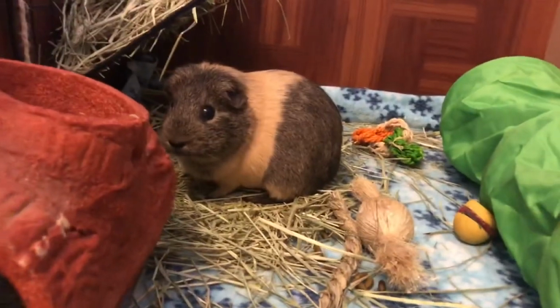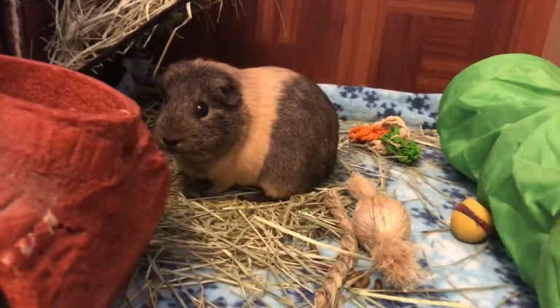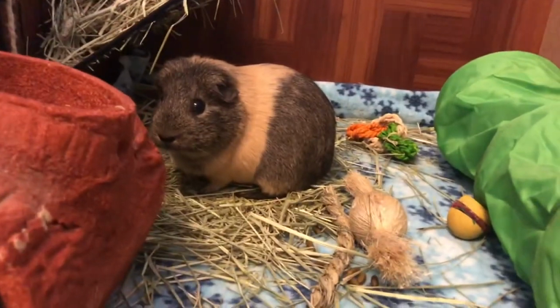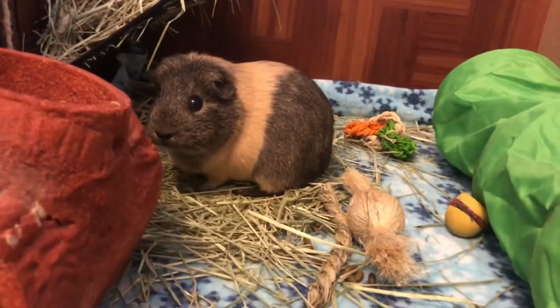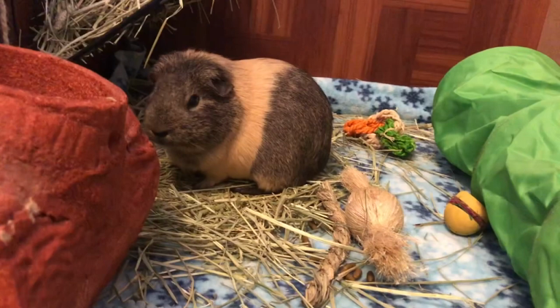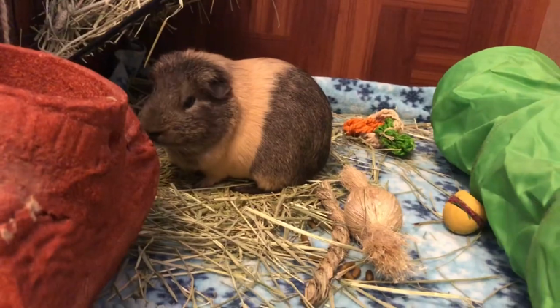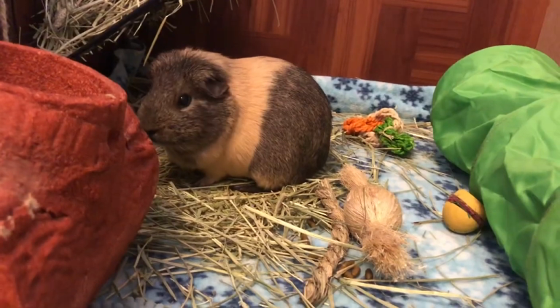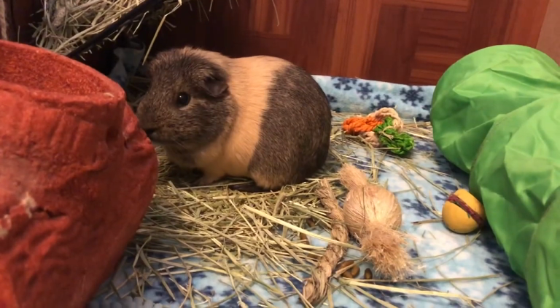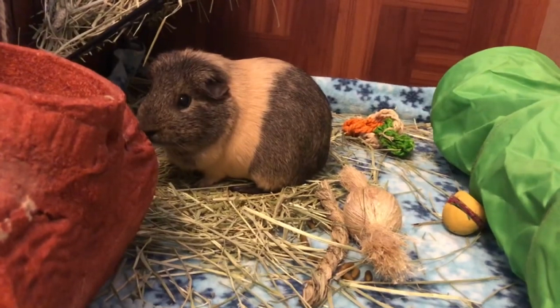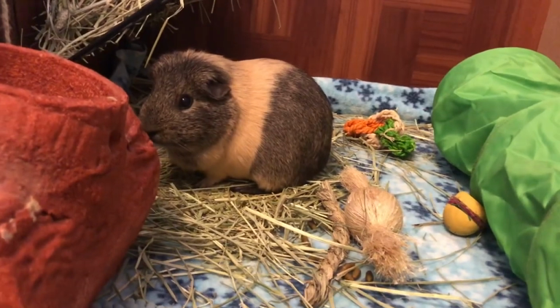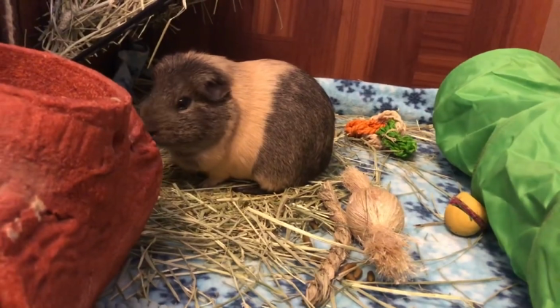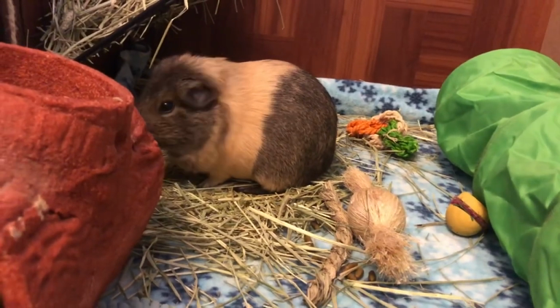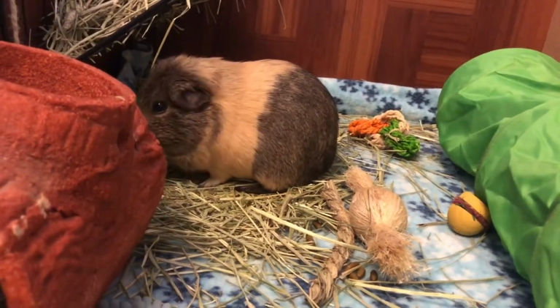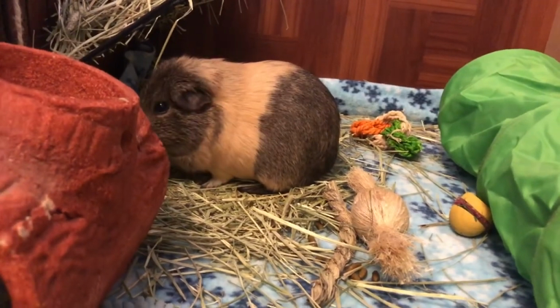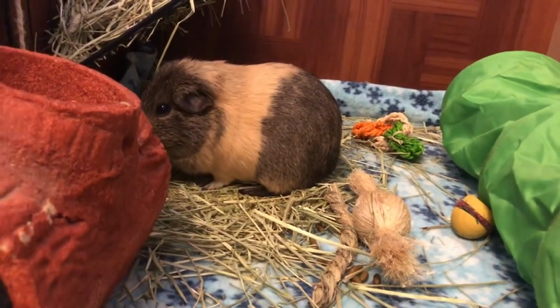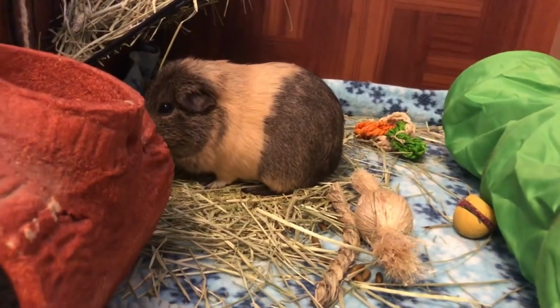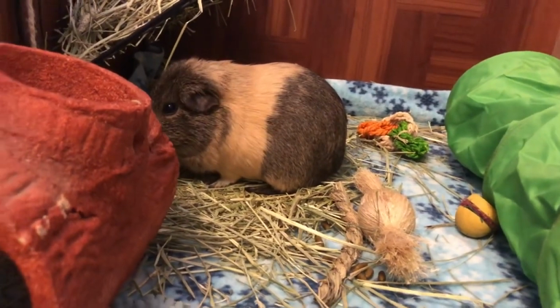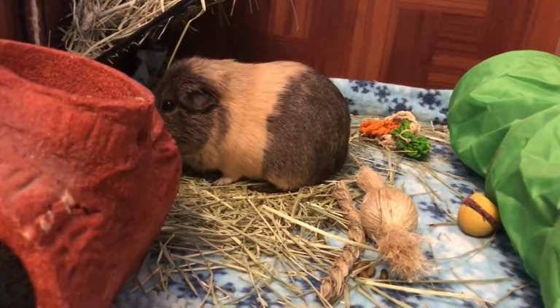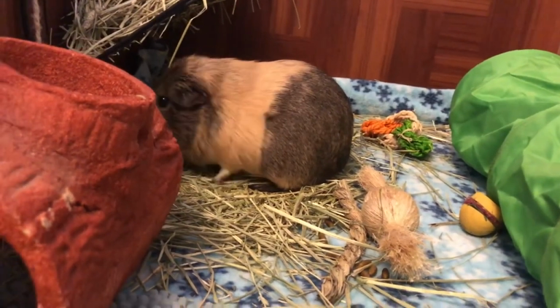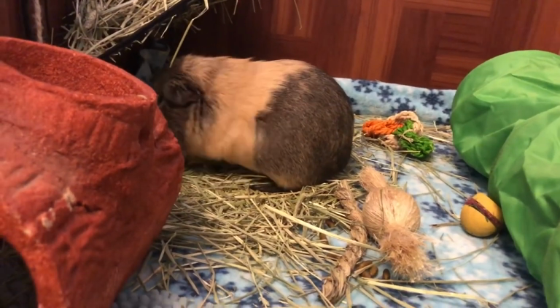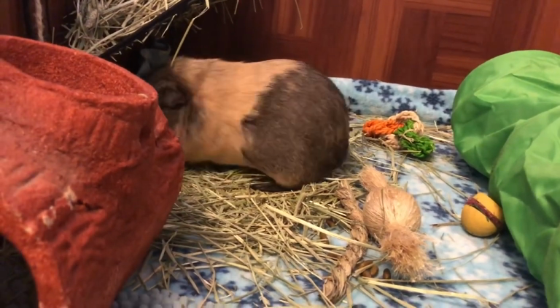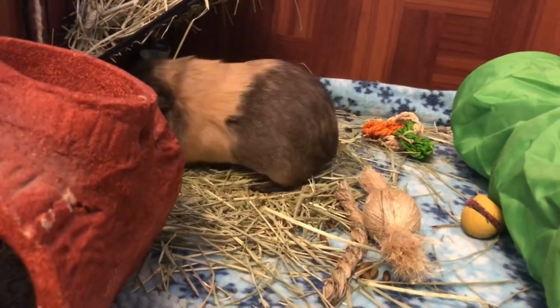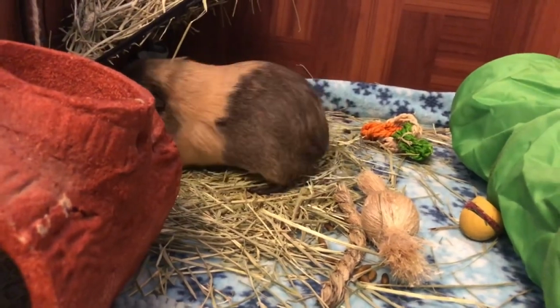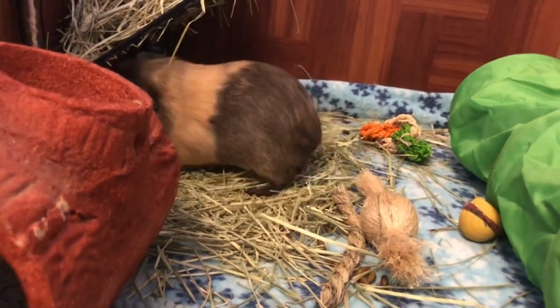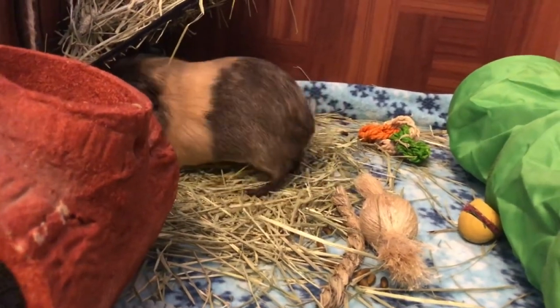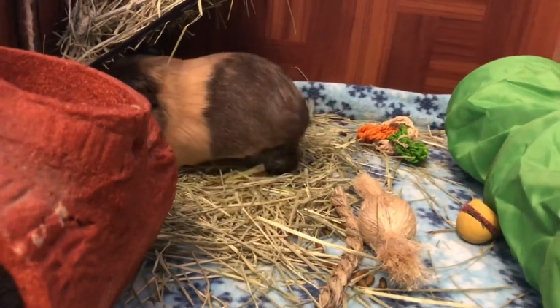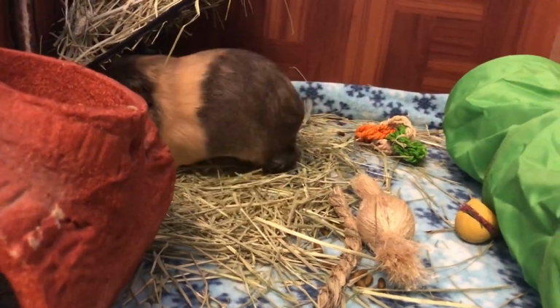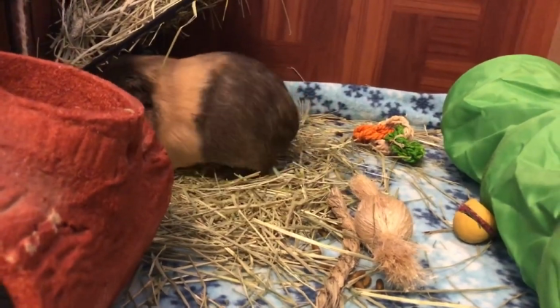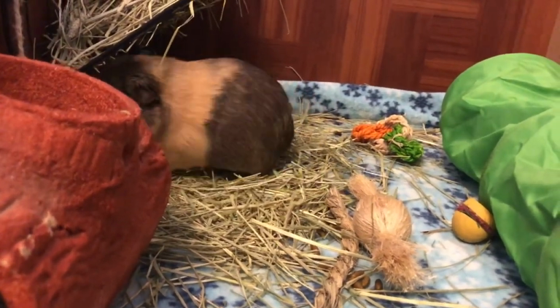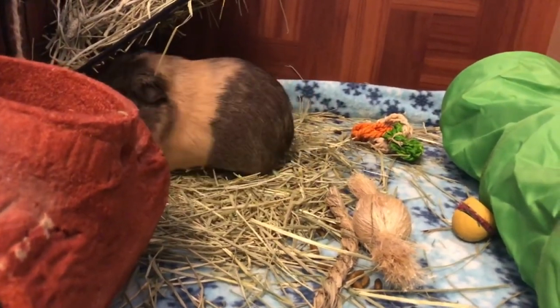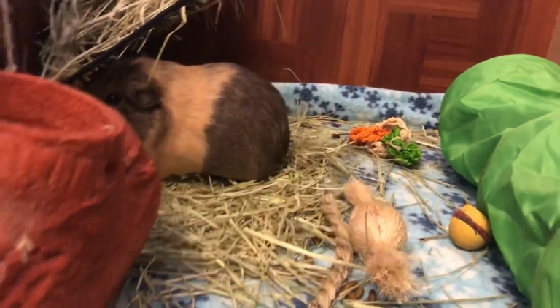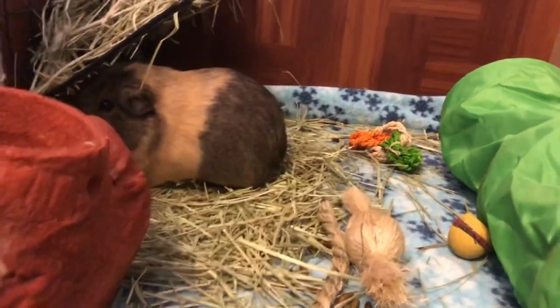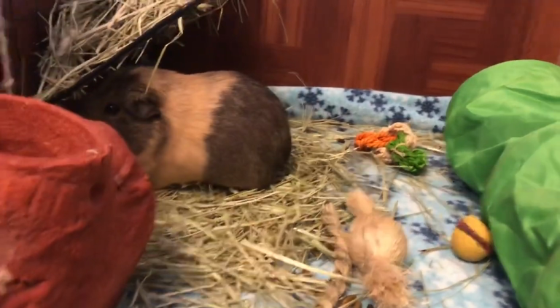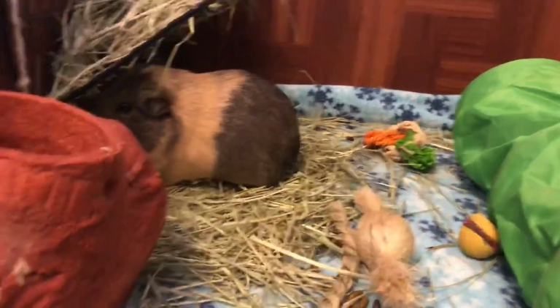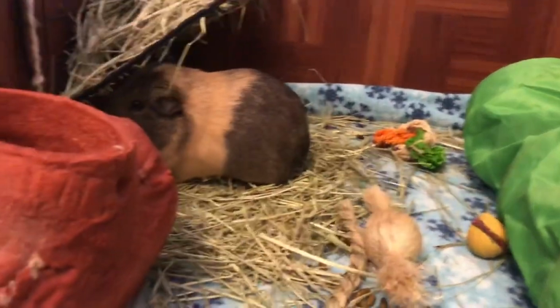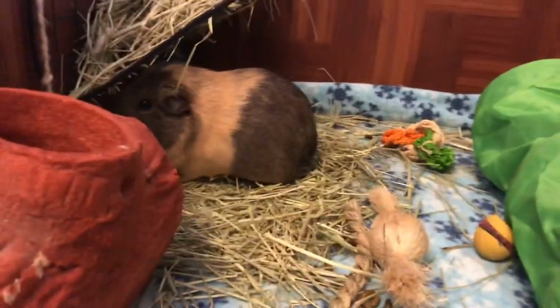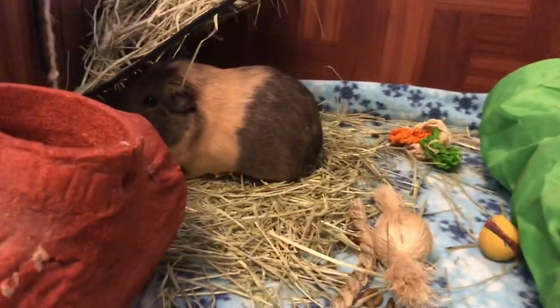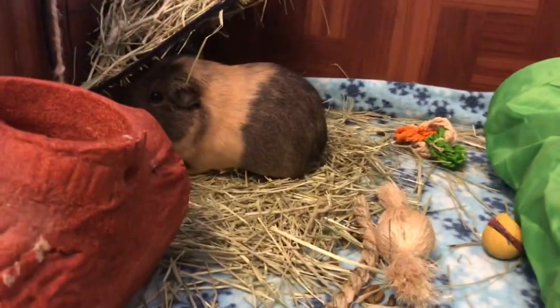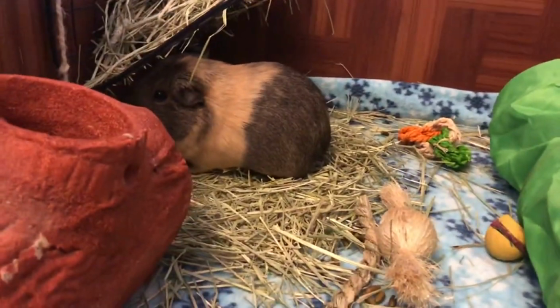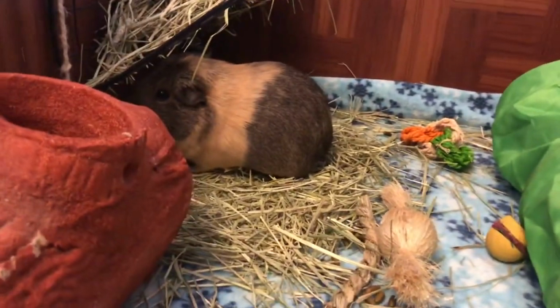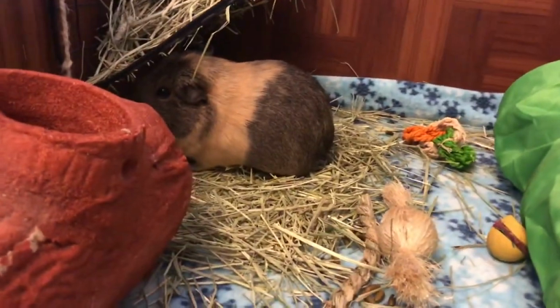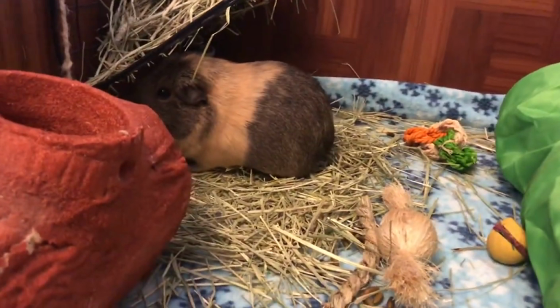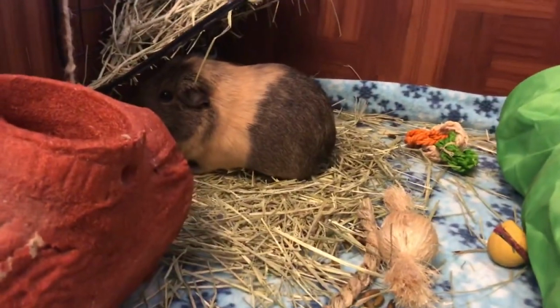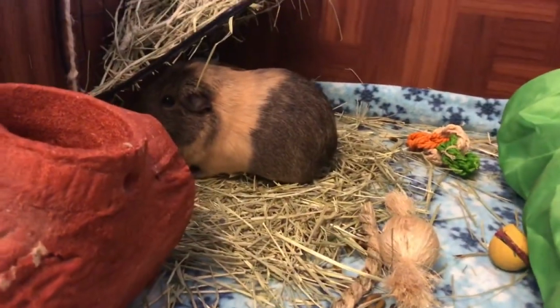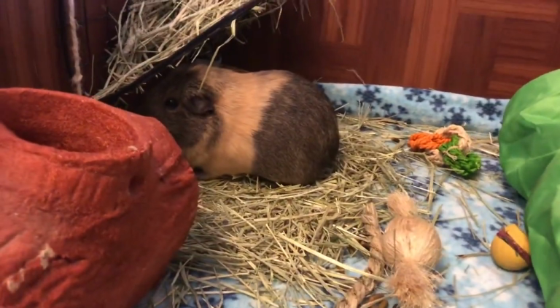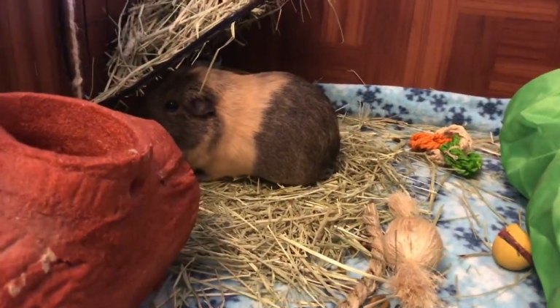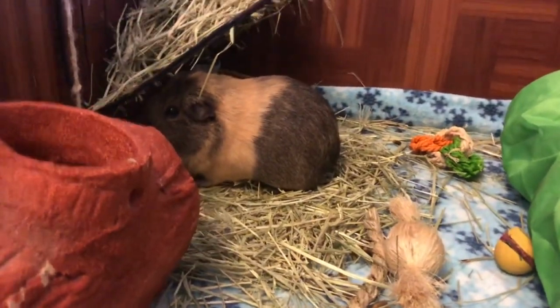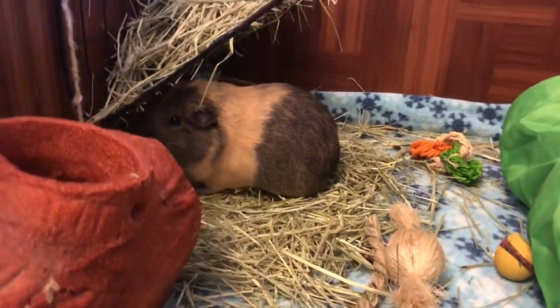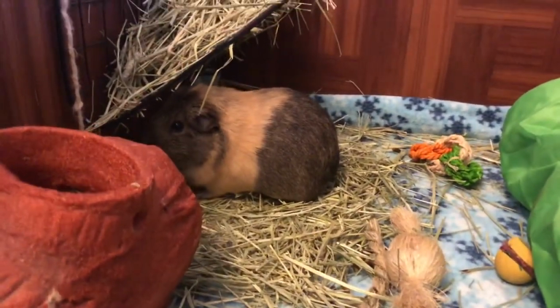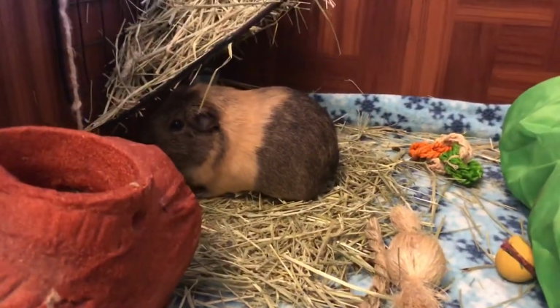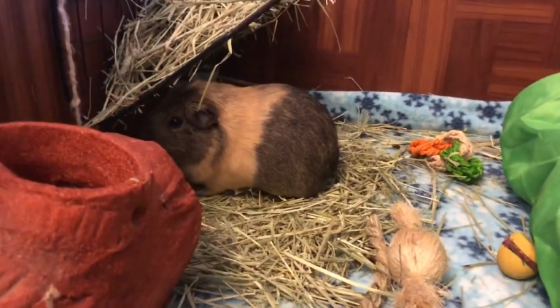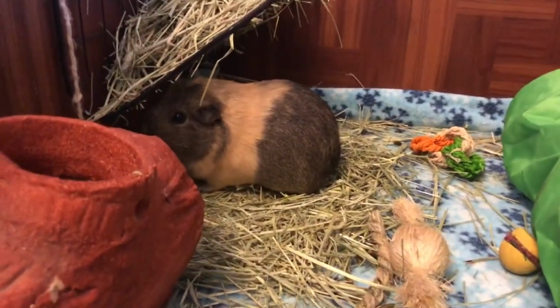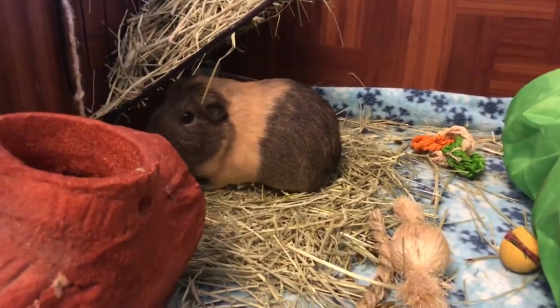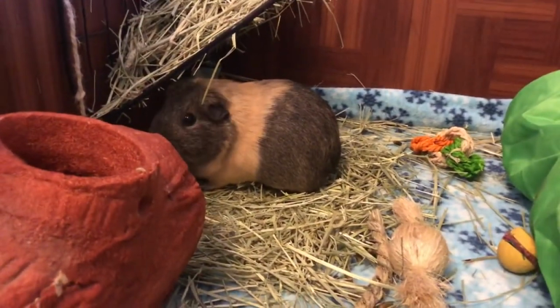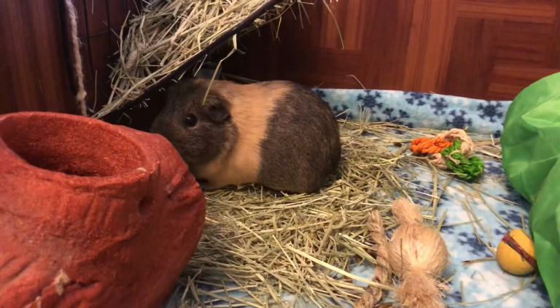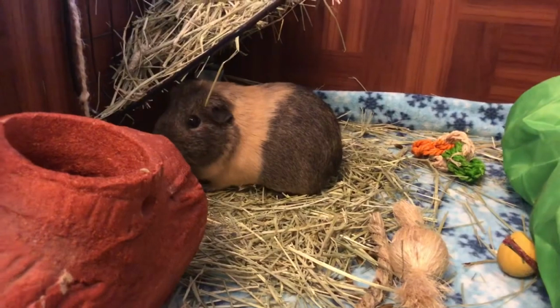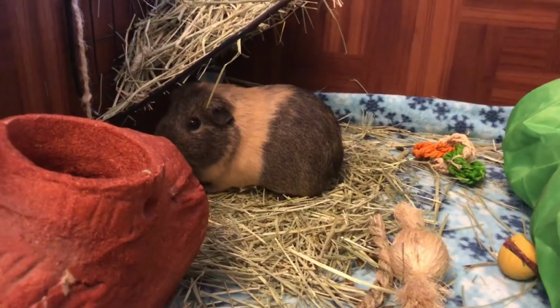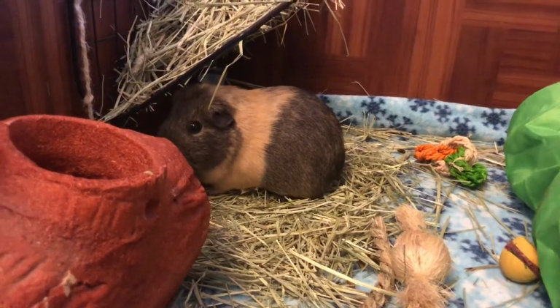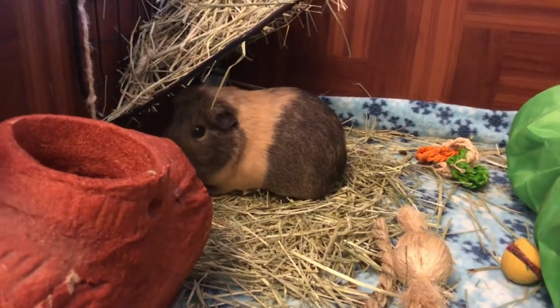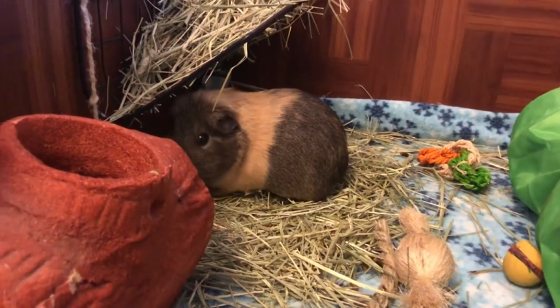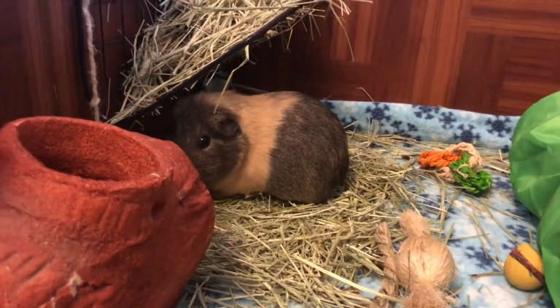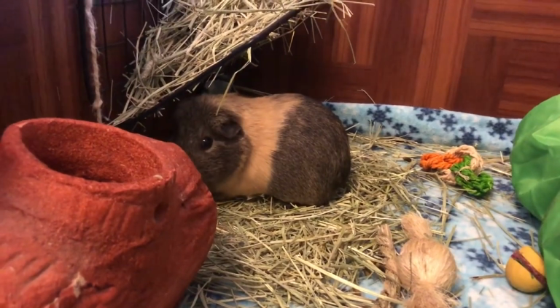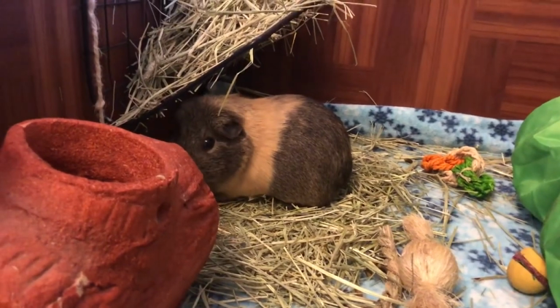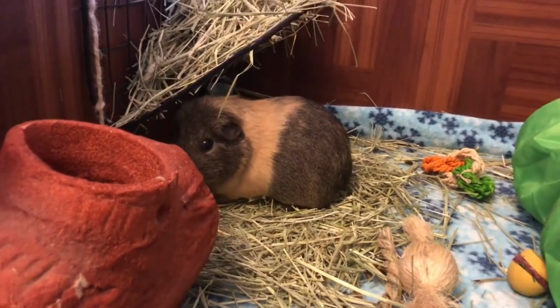Hello and welcome back to Piggies World. Today's video is going to be about how I'm preparing my piggies for the coronavirus.